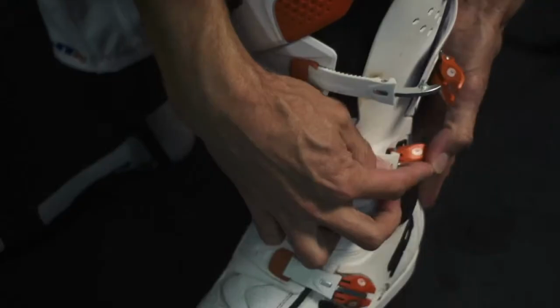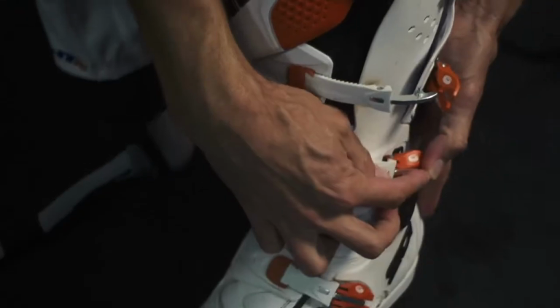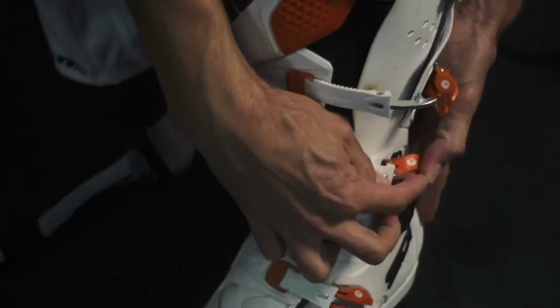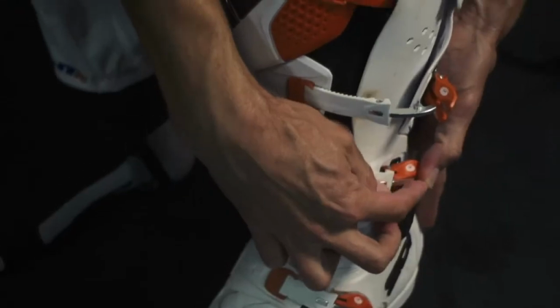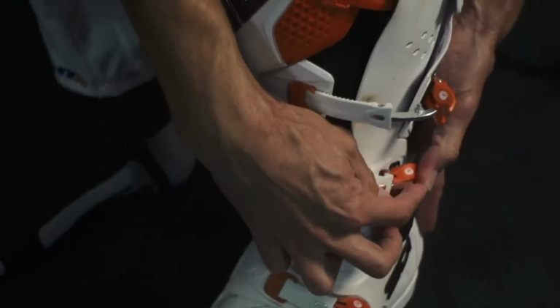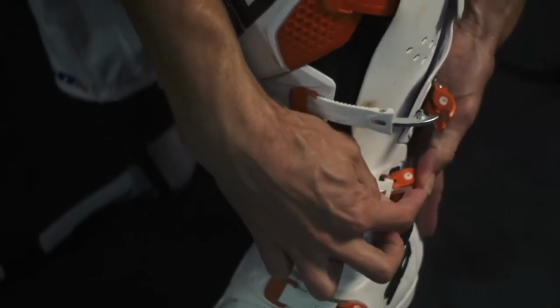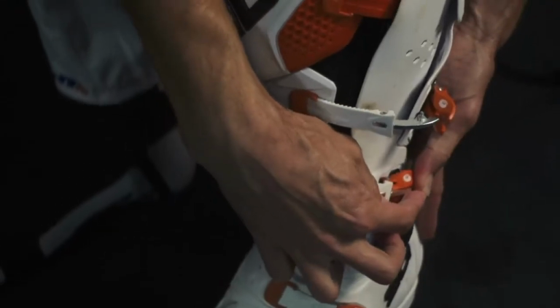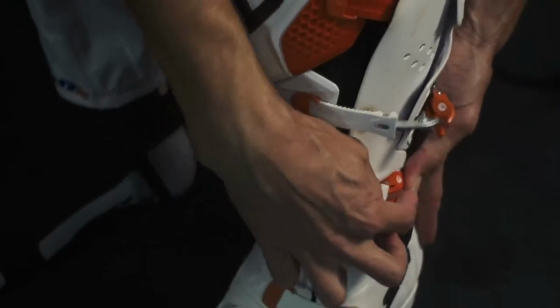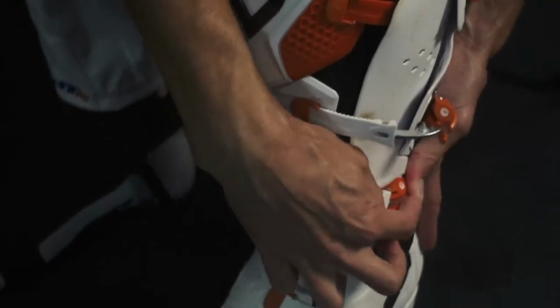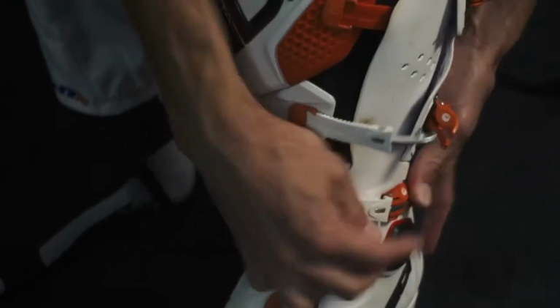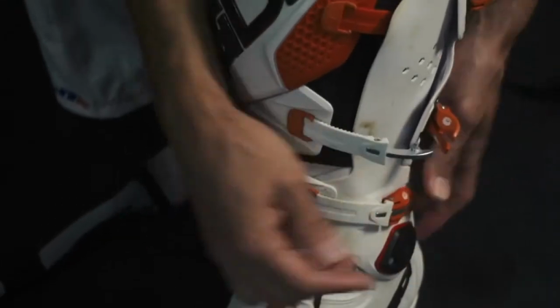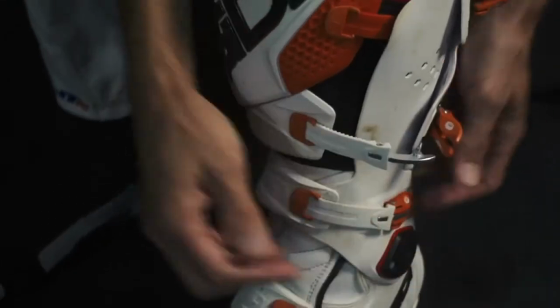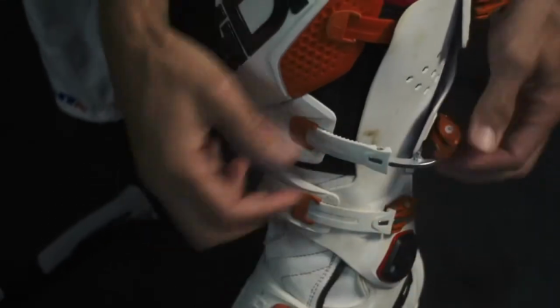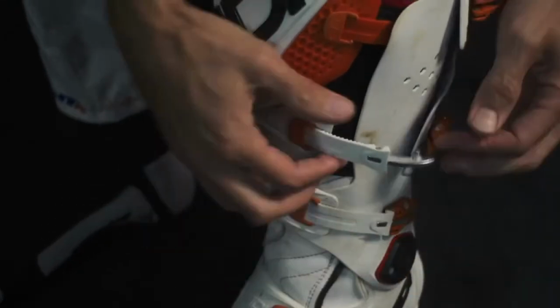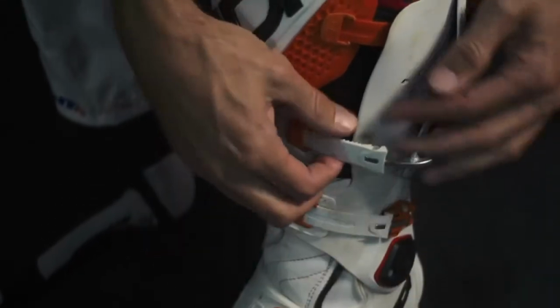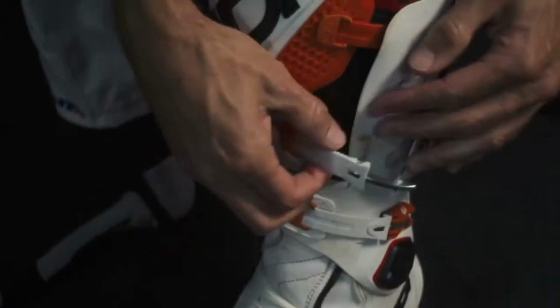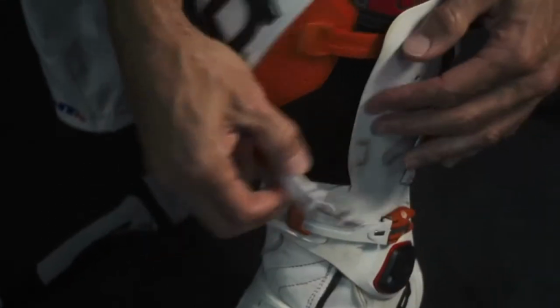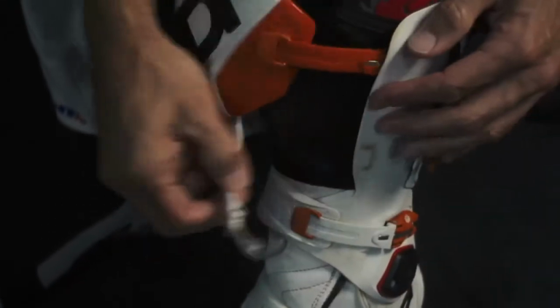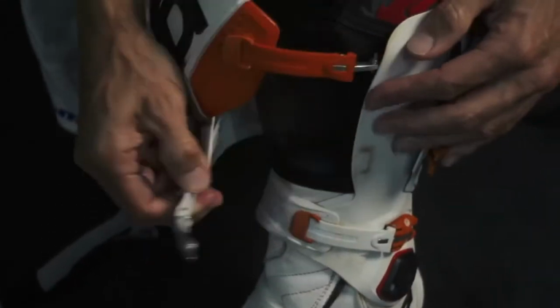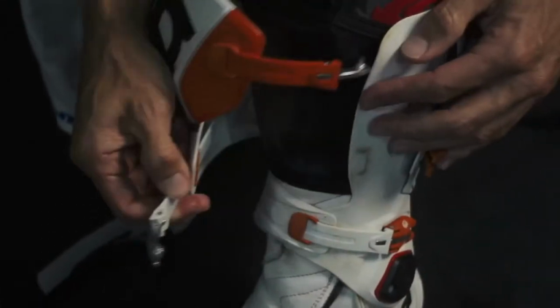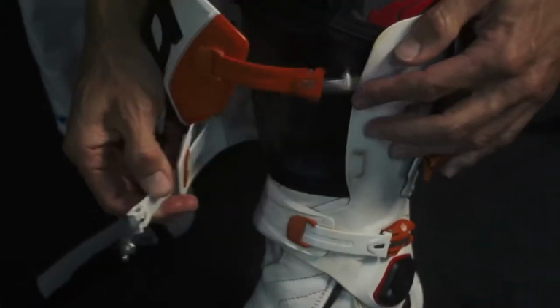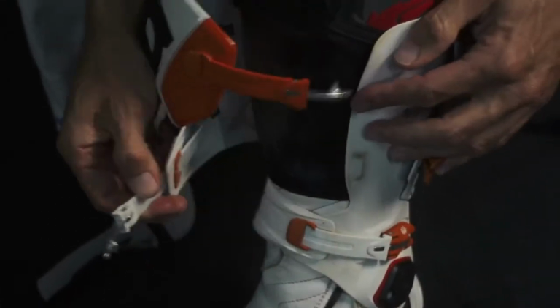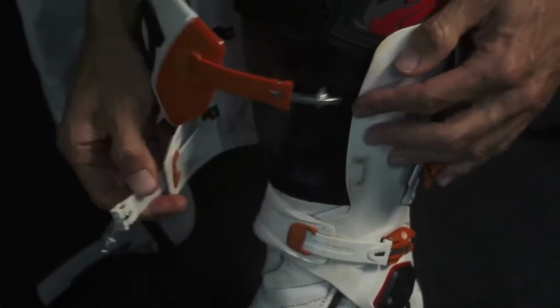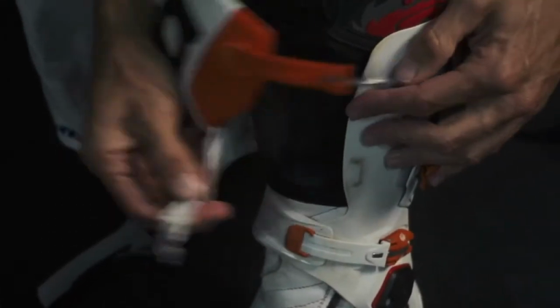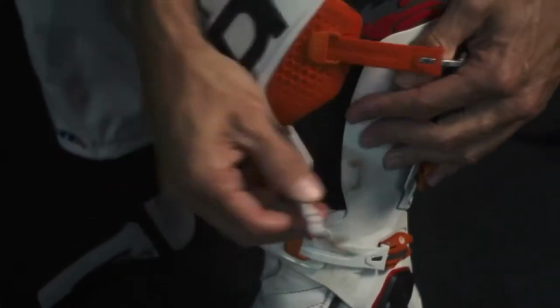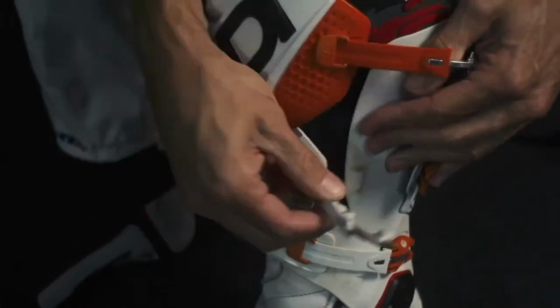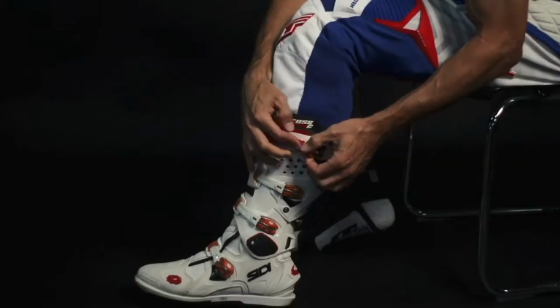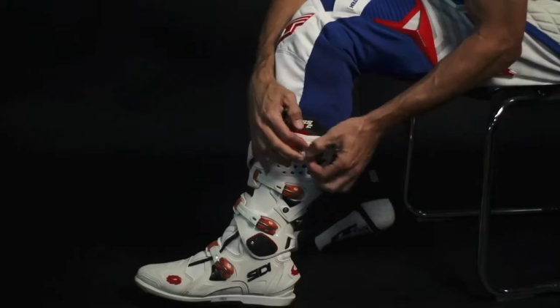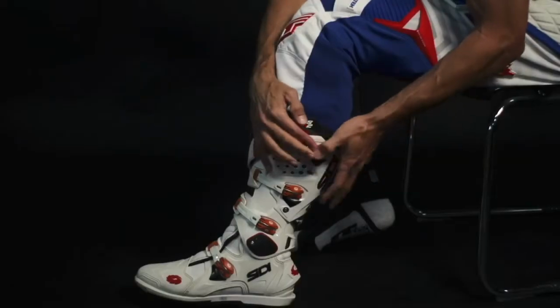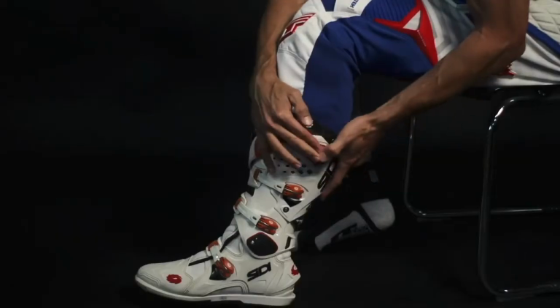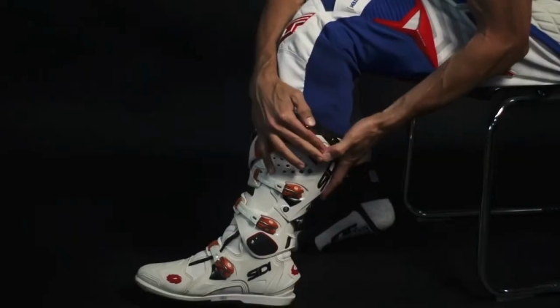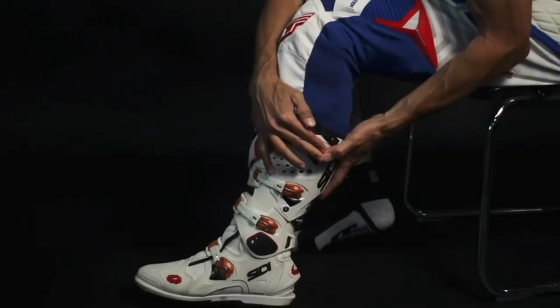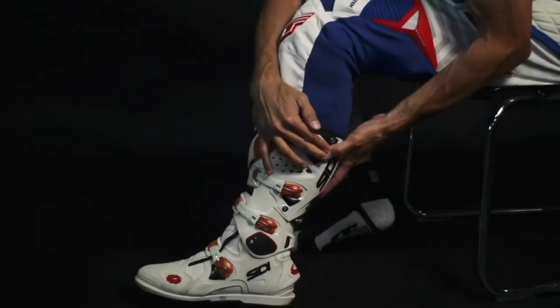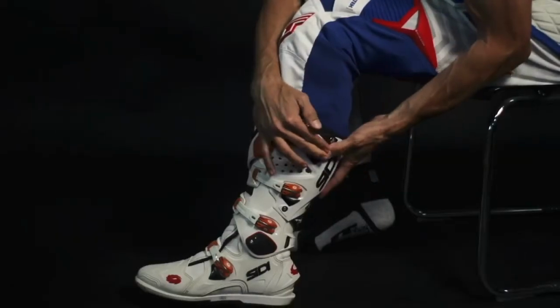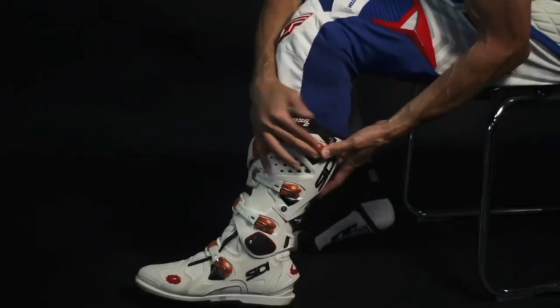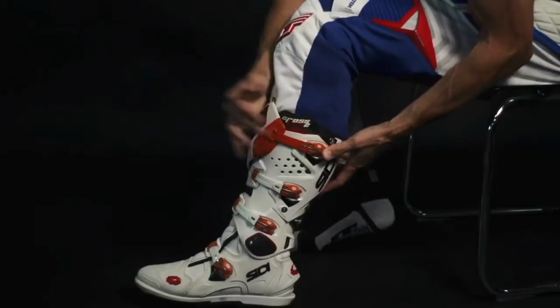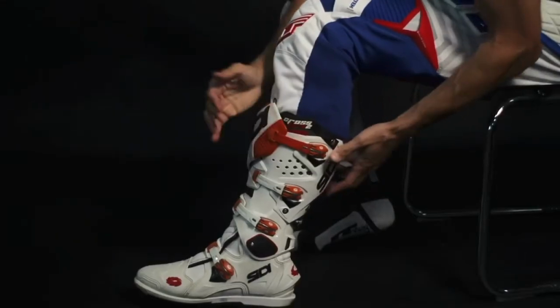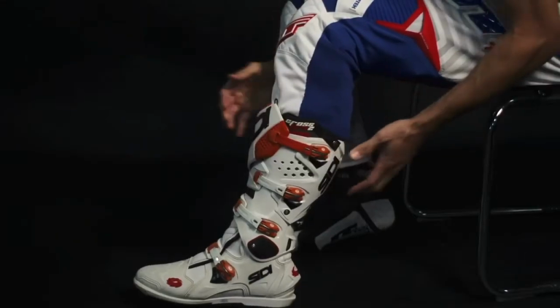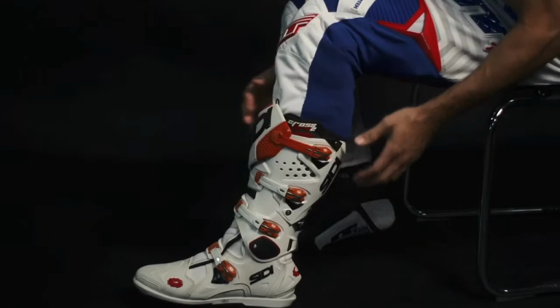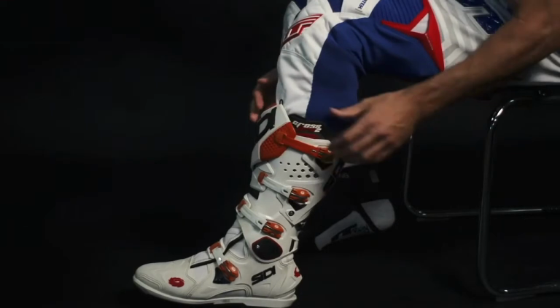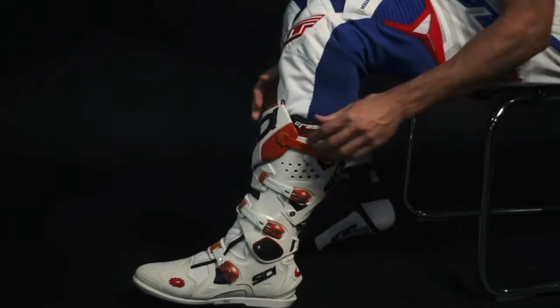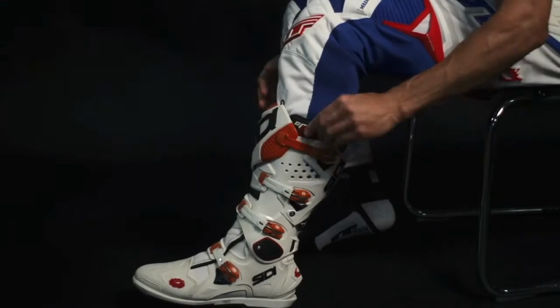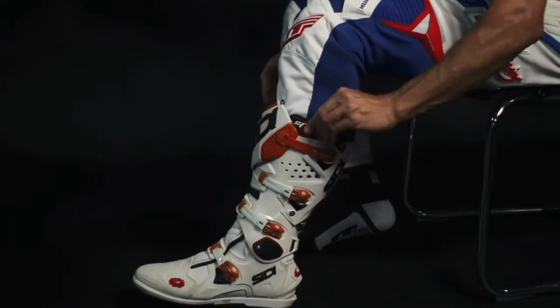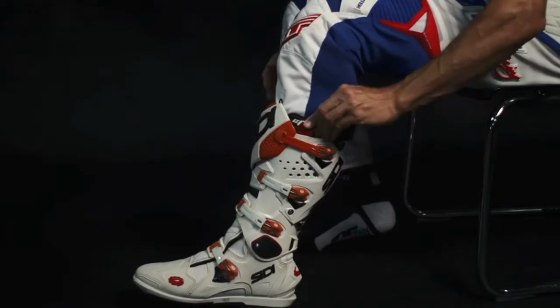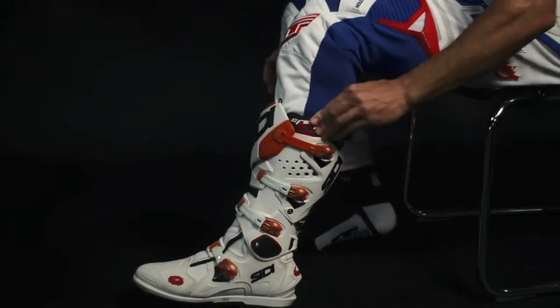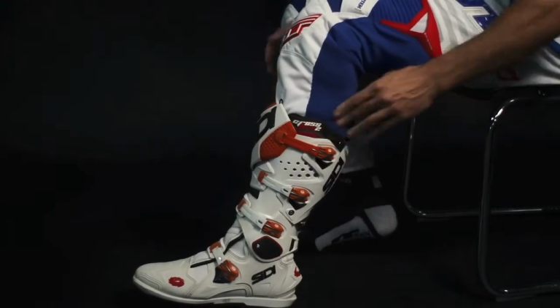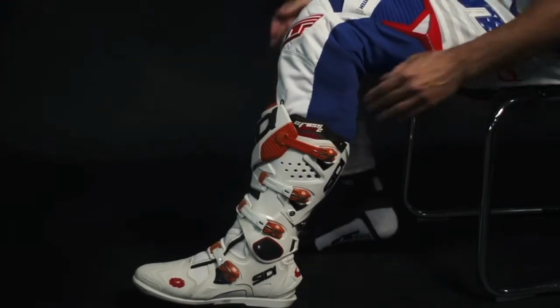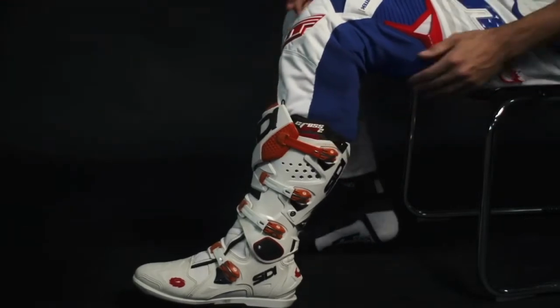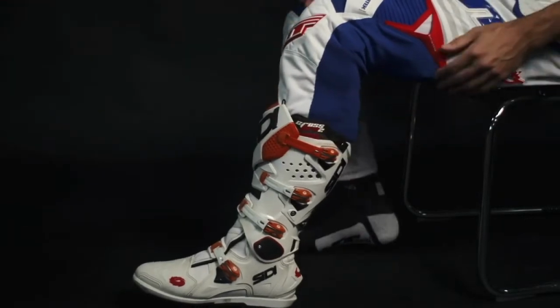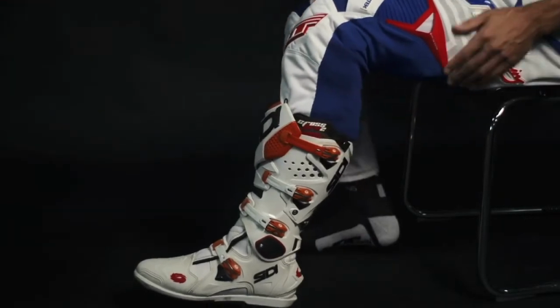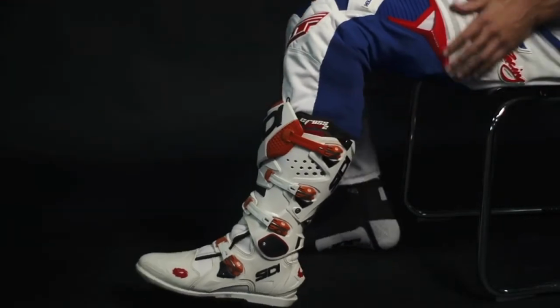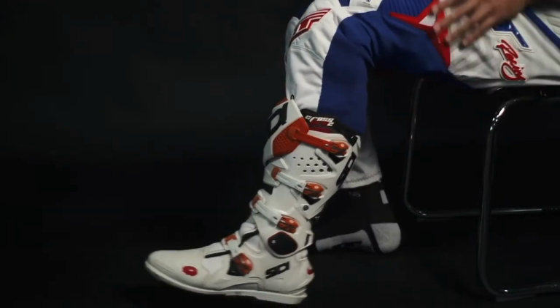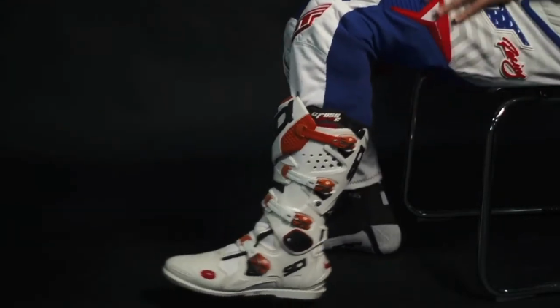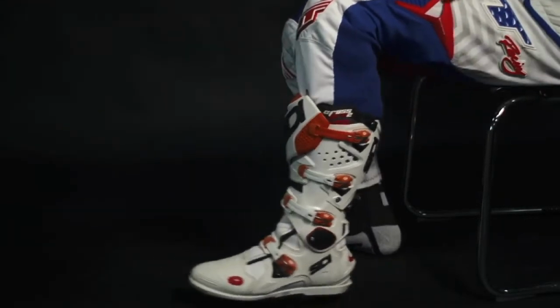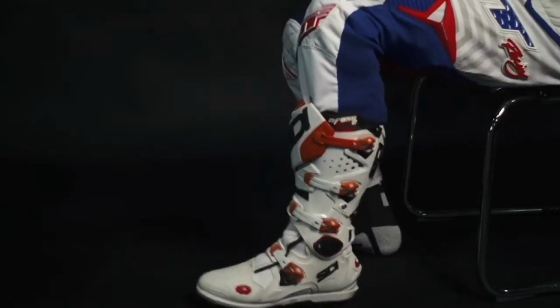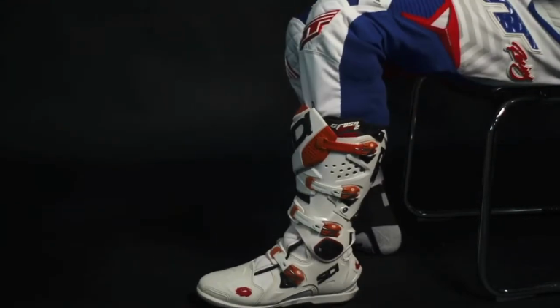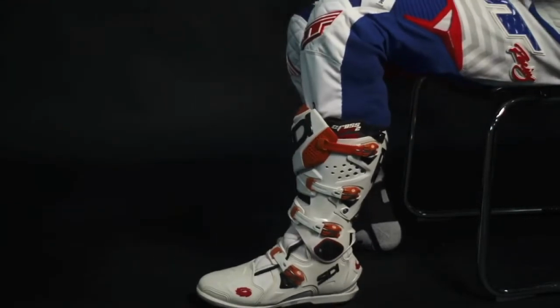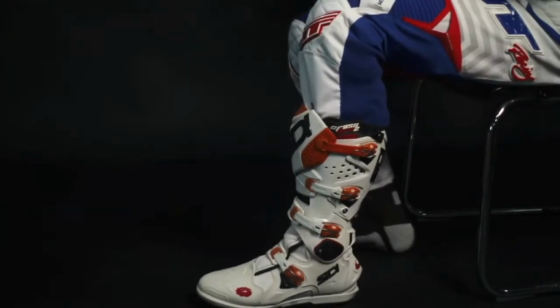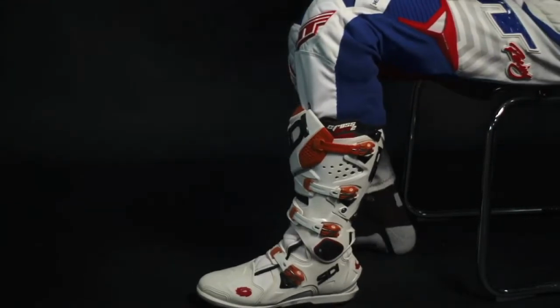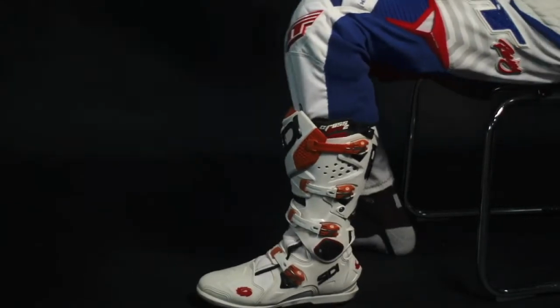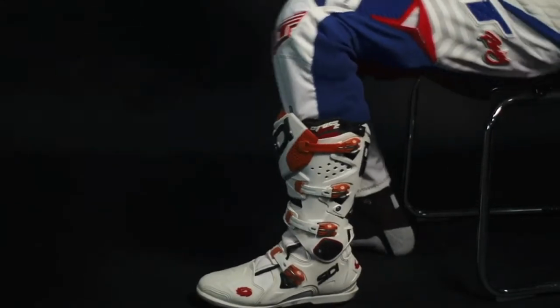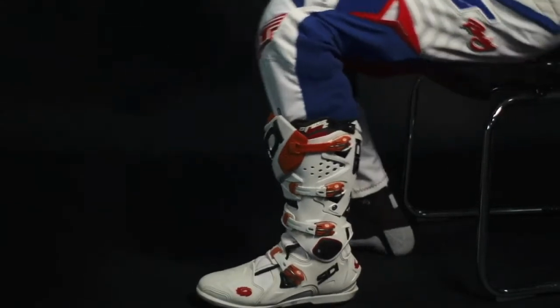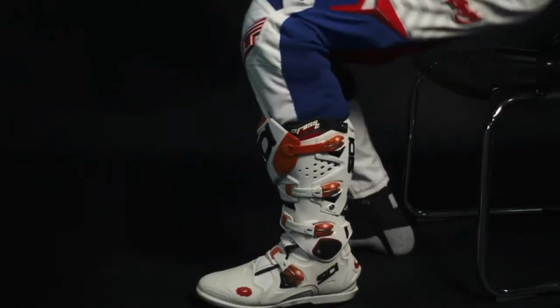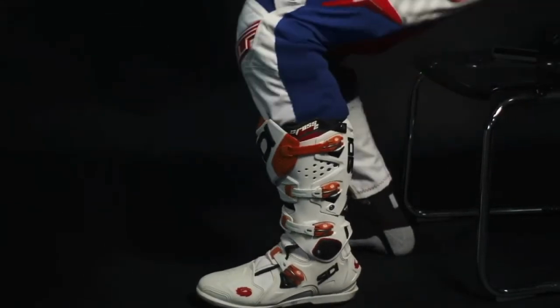The anti-rotation tether is extremely important in the reduction of rotational forces applied to your knee joint.